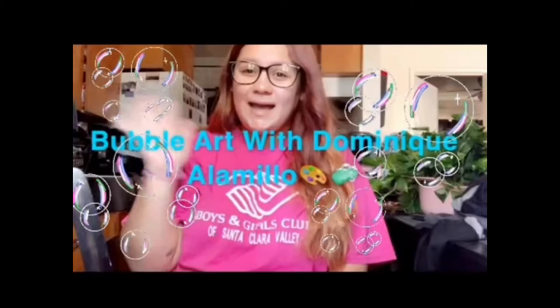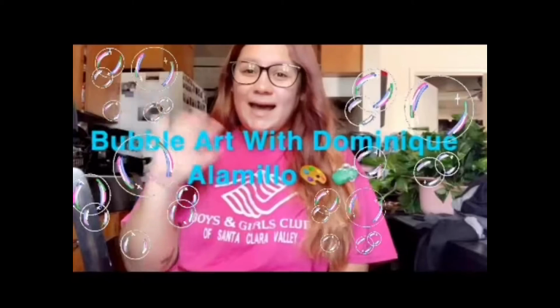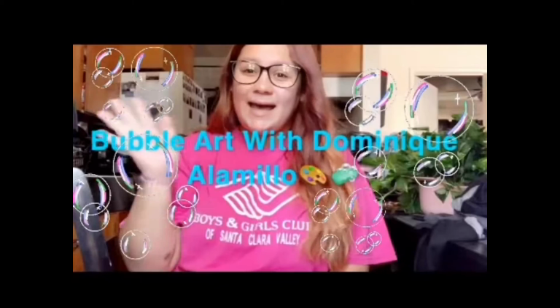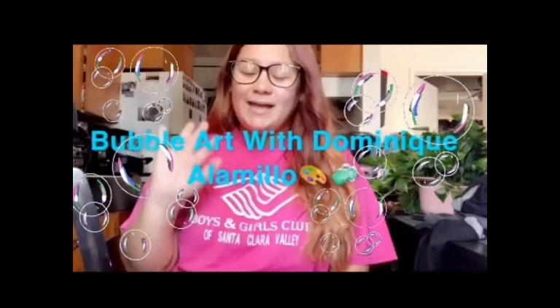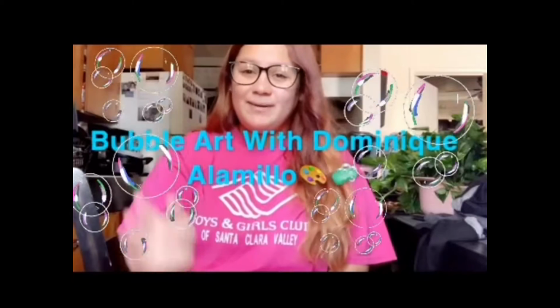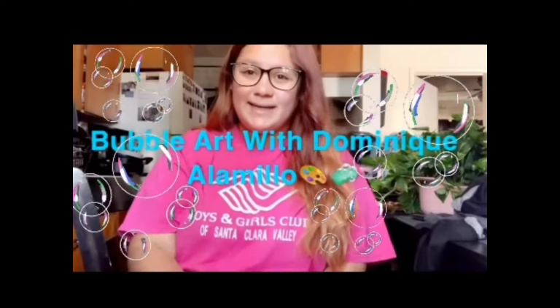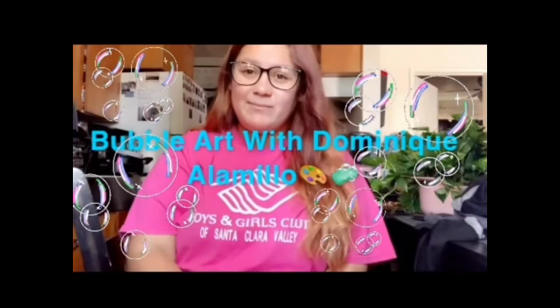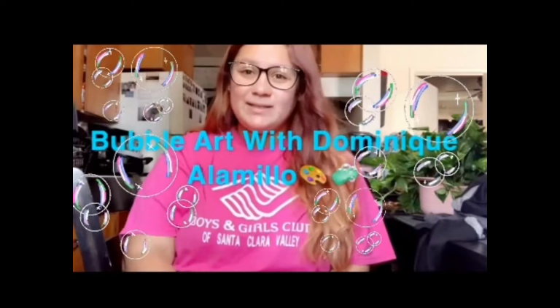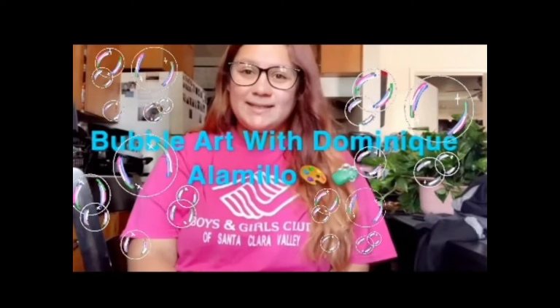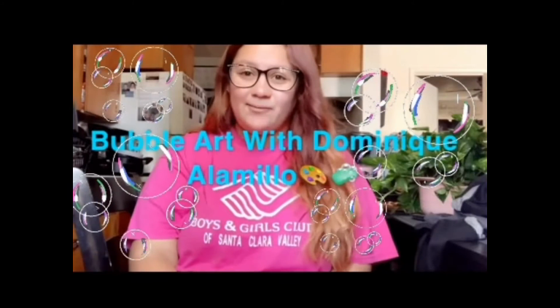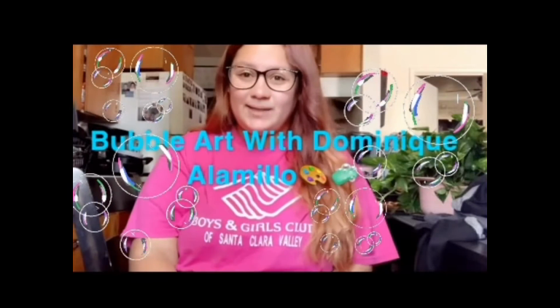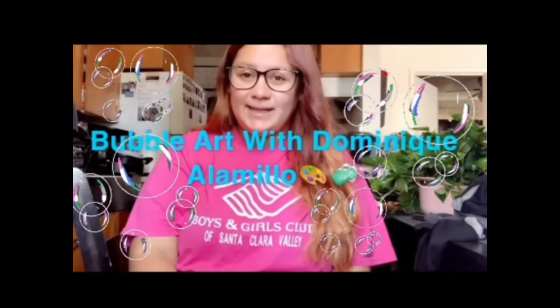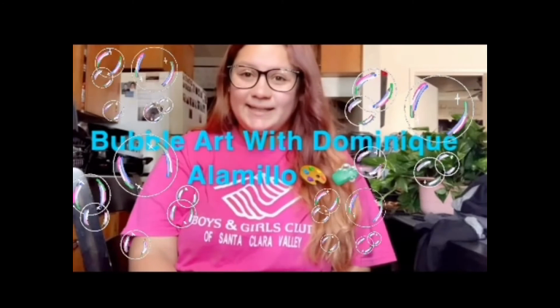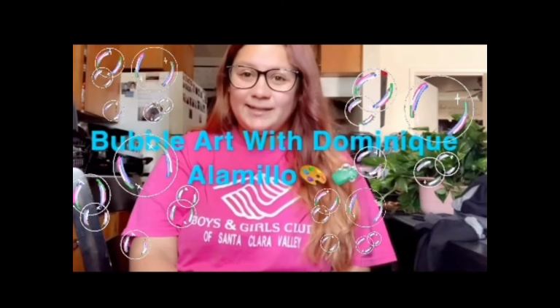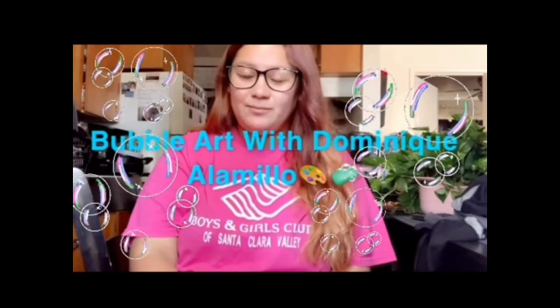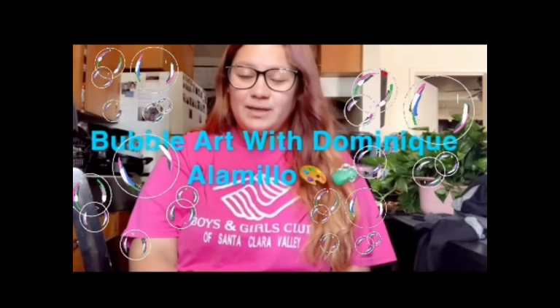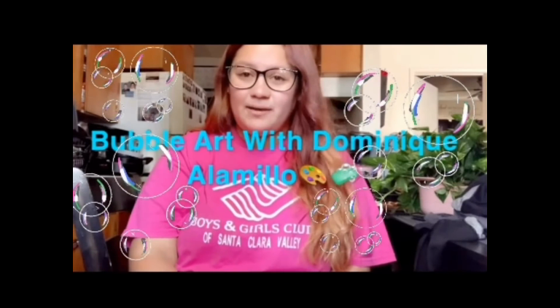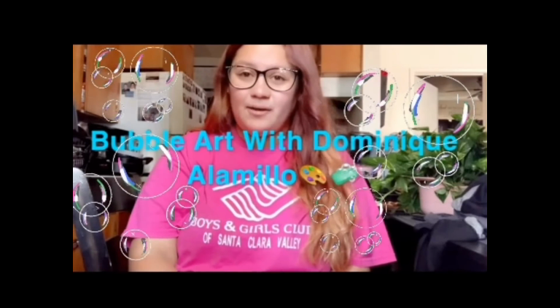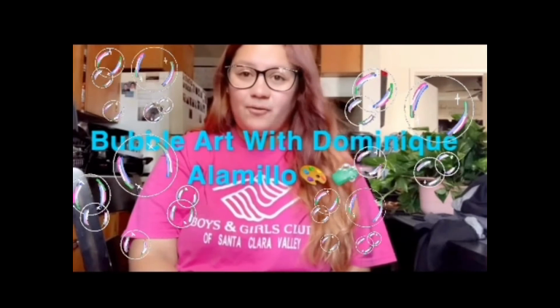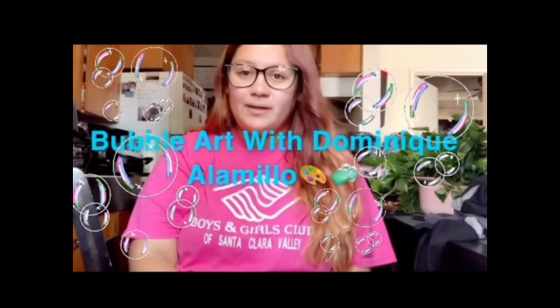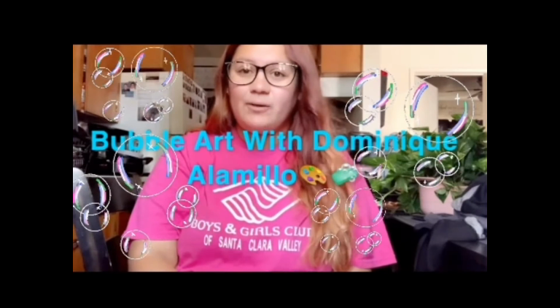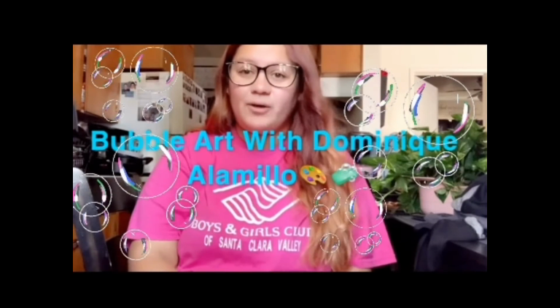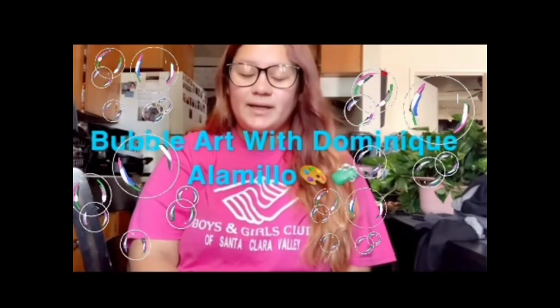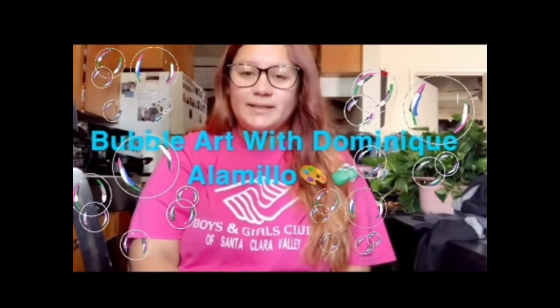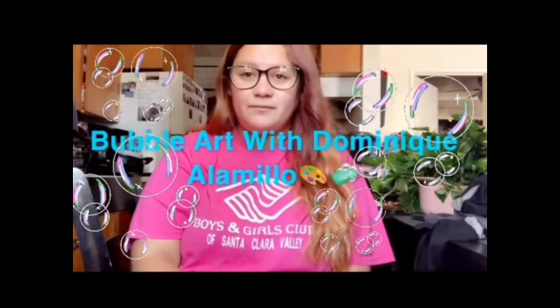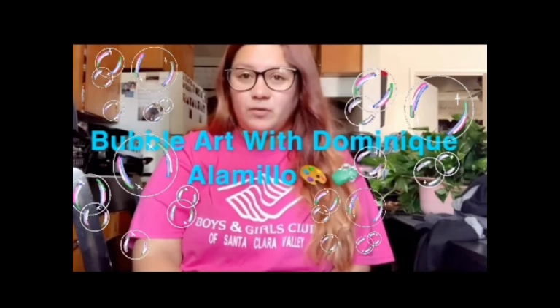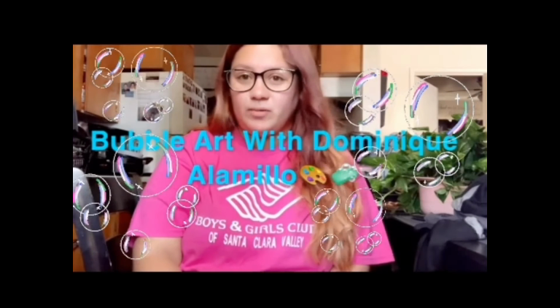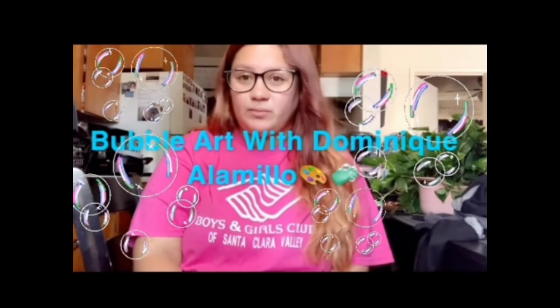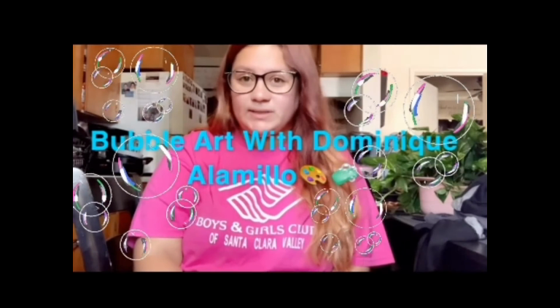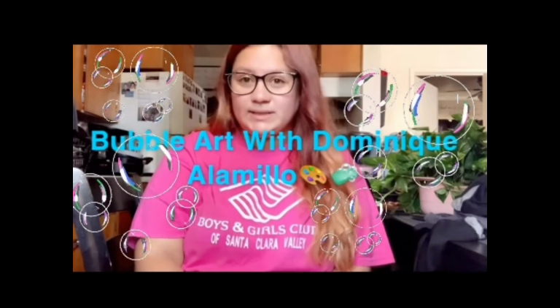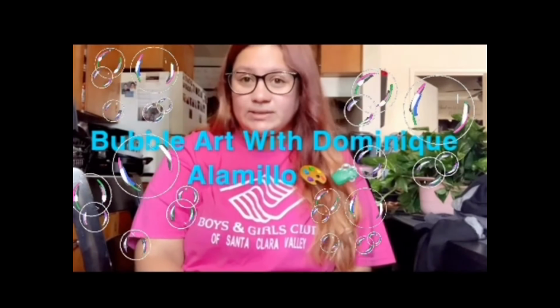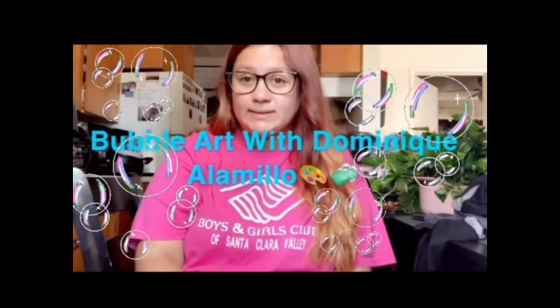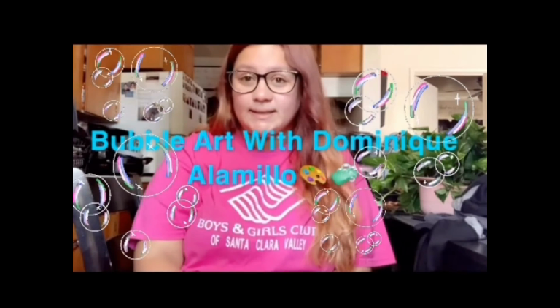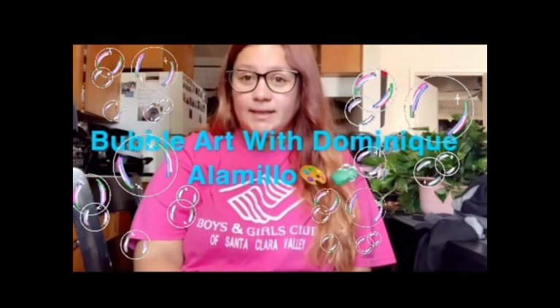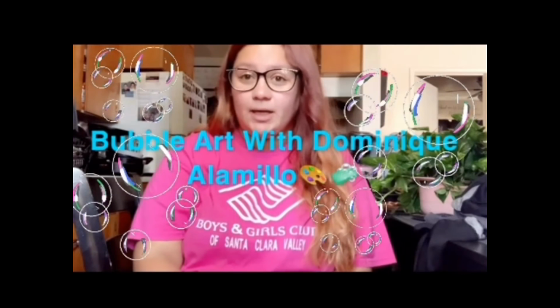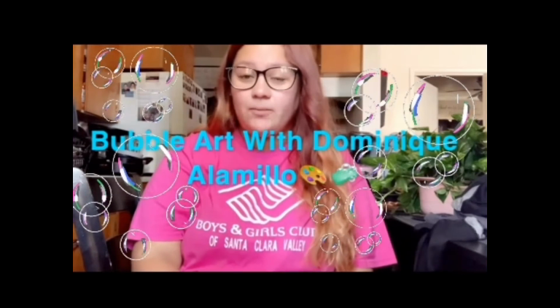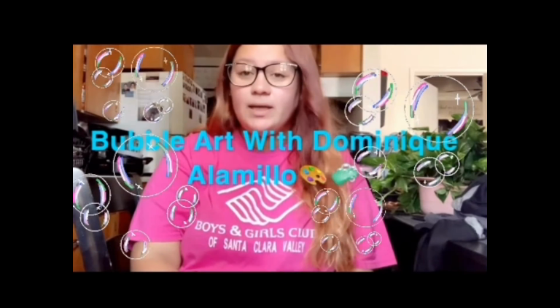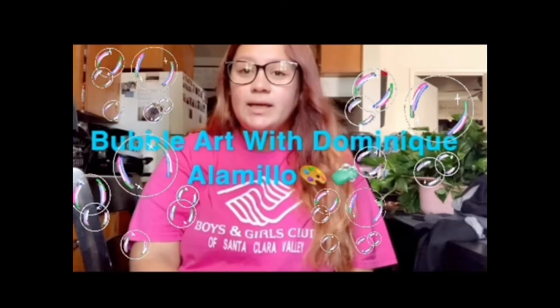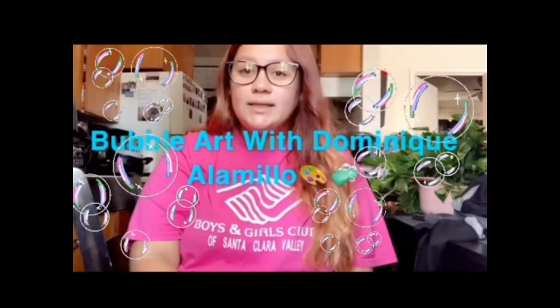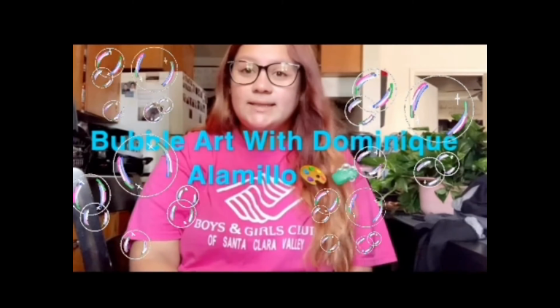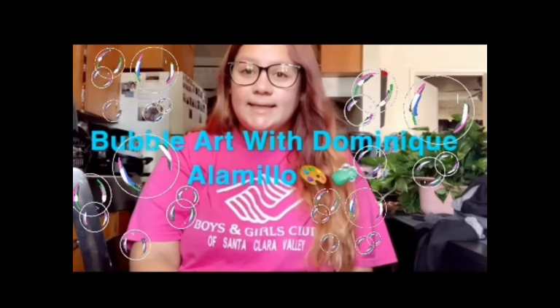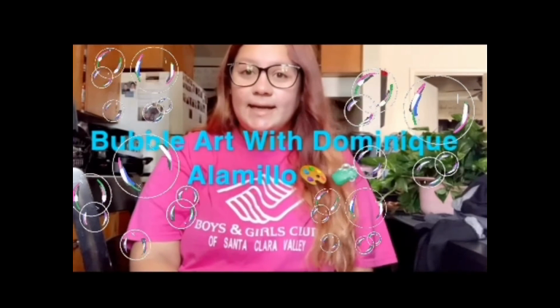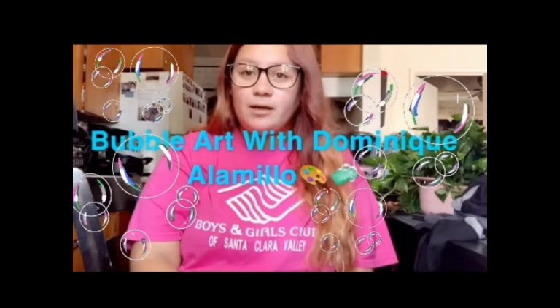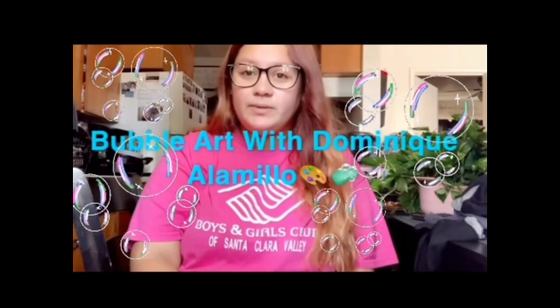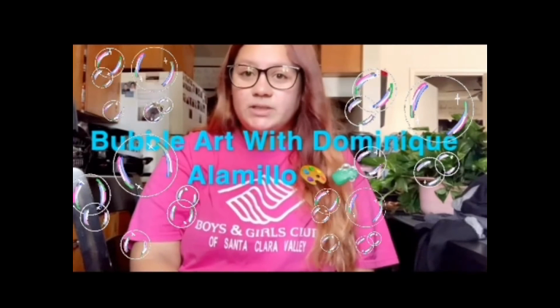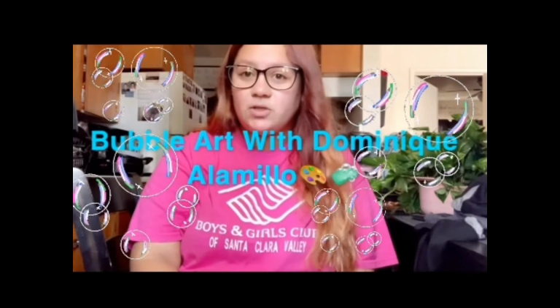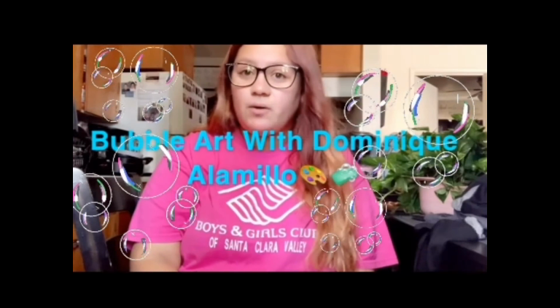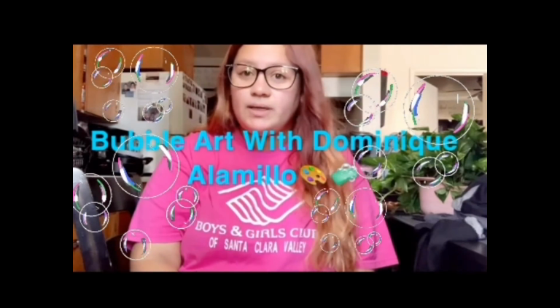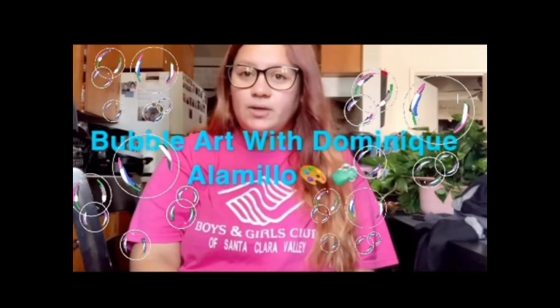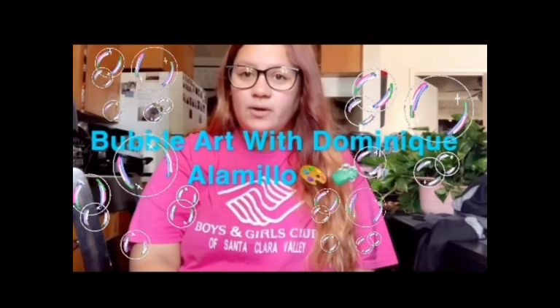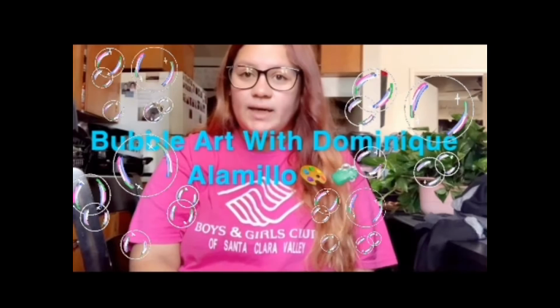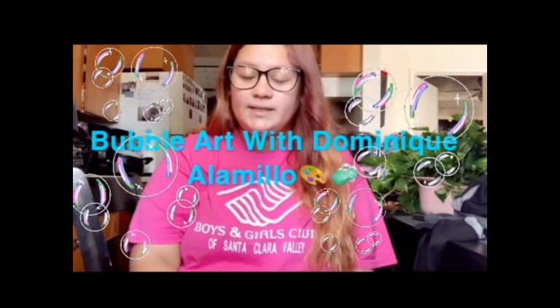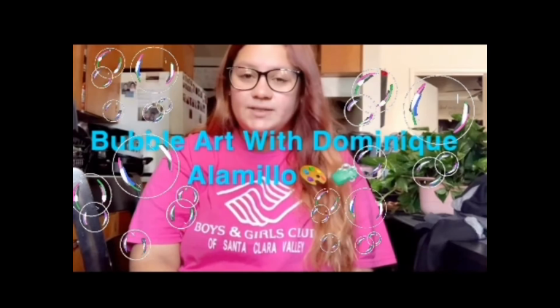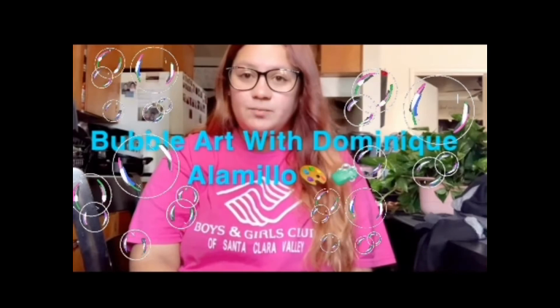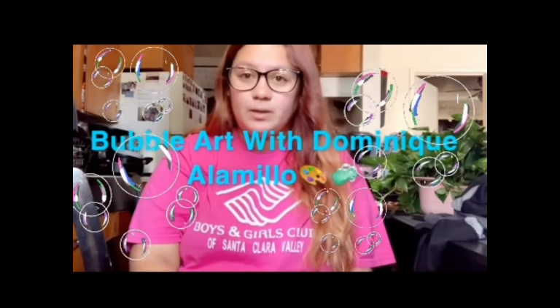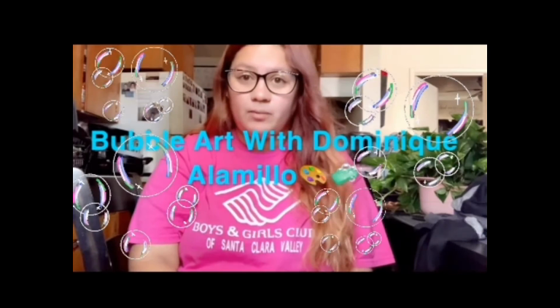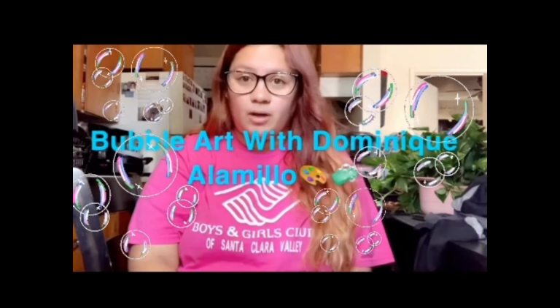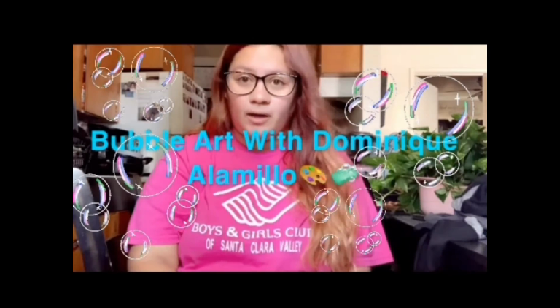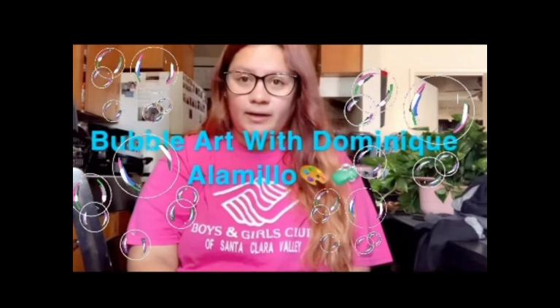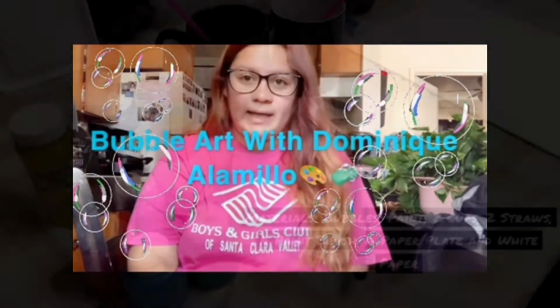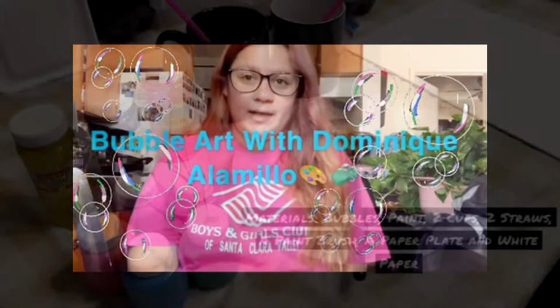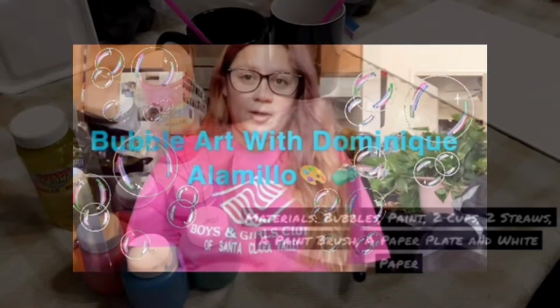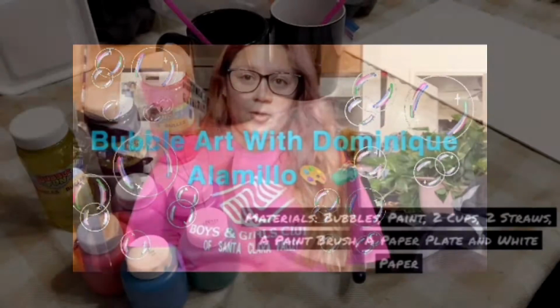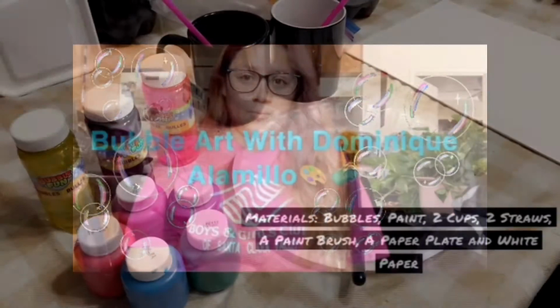Hi, my name is Dominique Alomio and I work at the Fillmore Boys and Girls Club. Today I'll be showing you how to do bubble art at home.